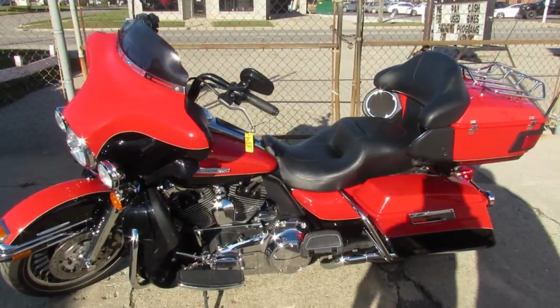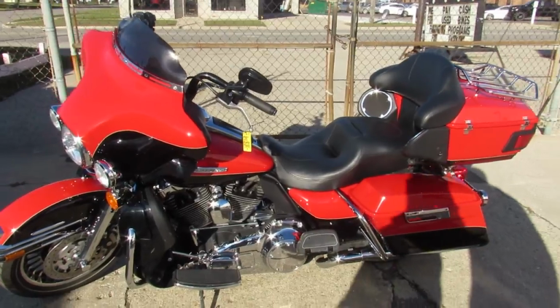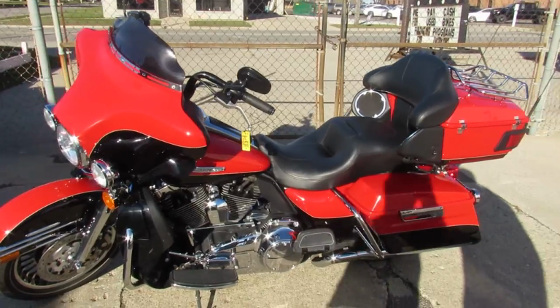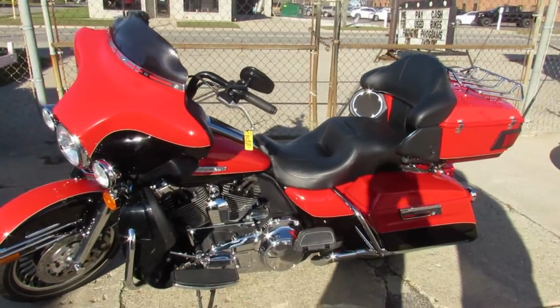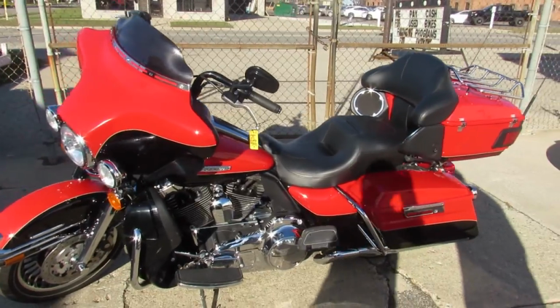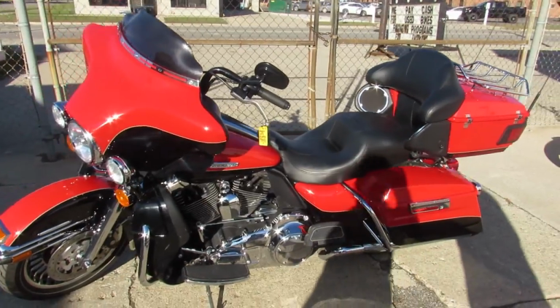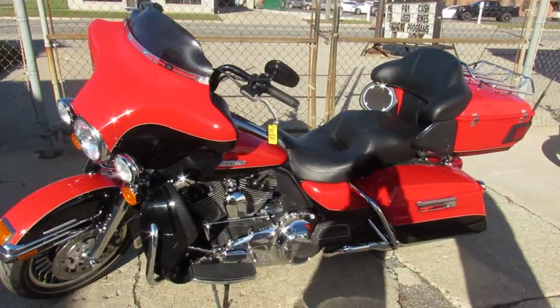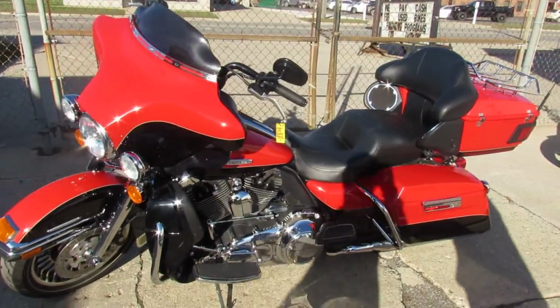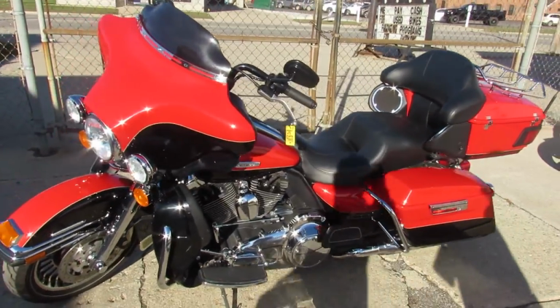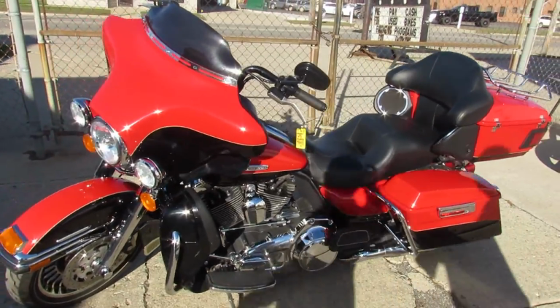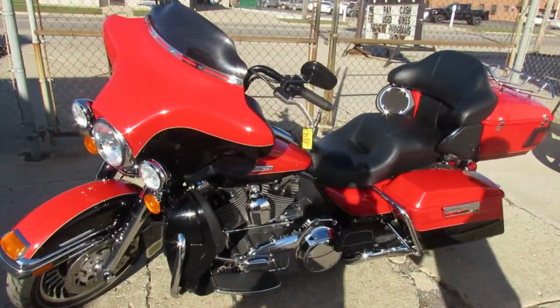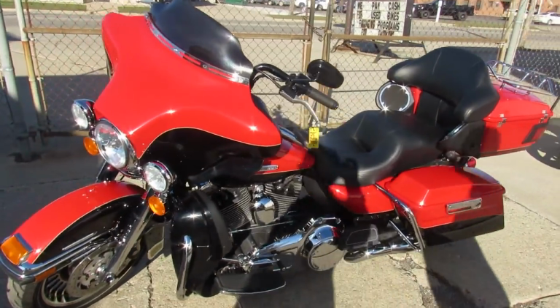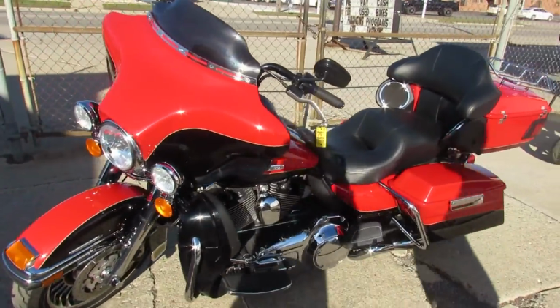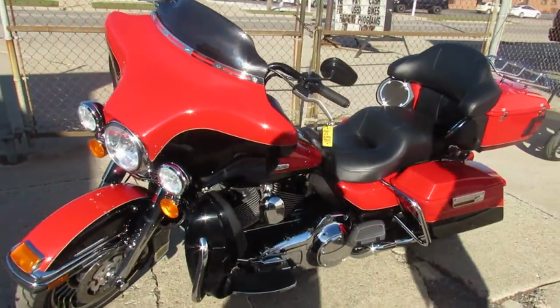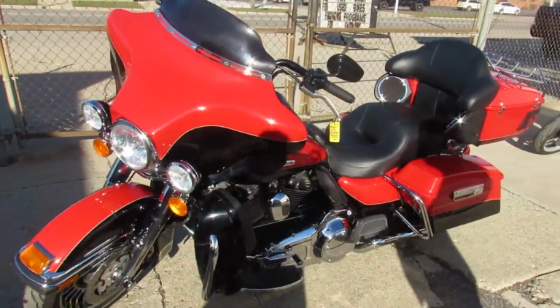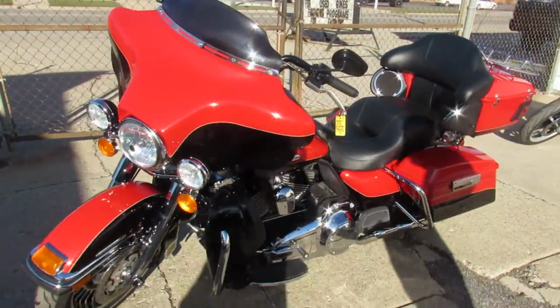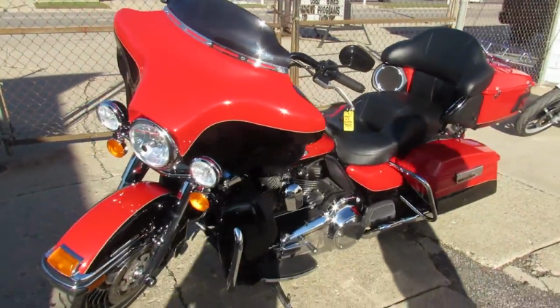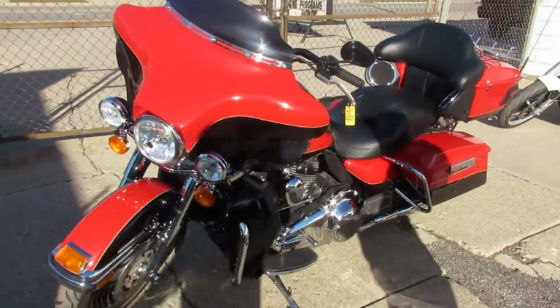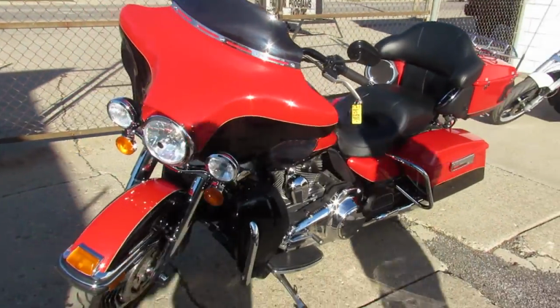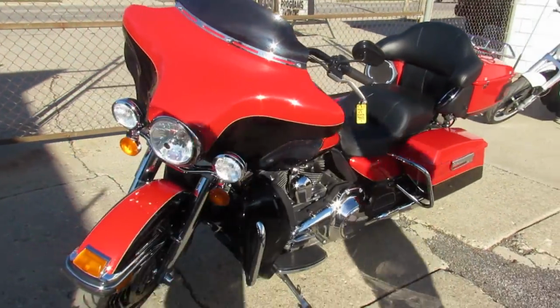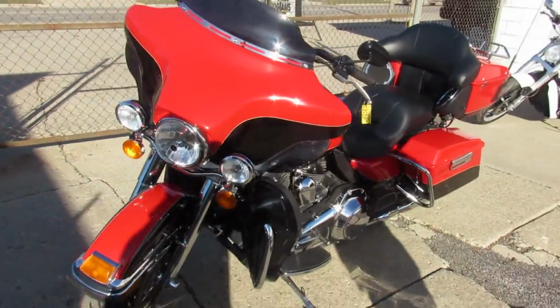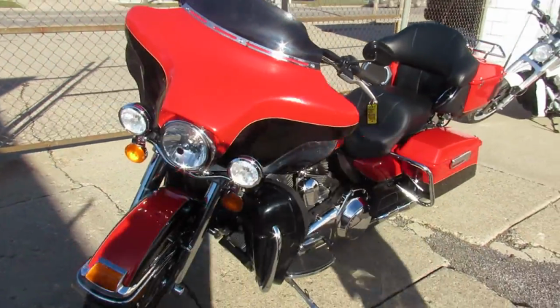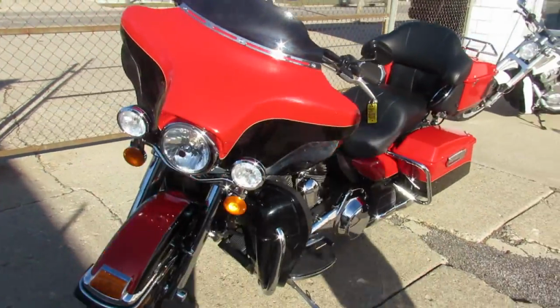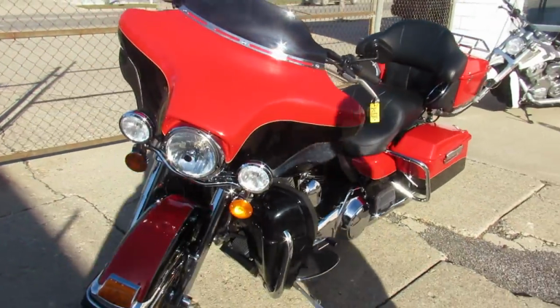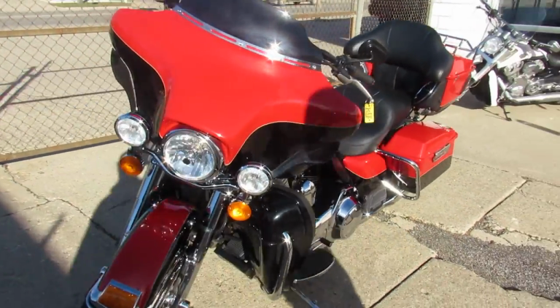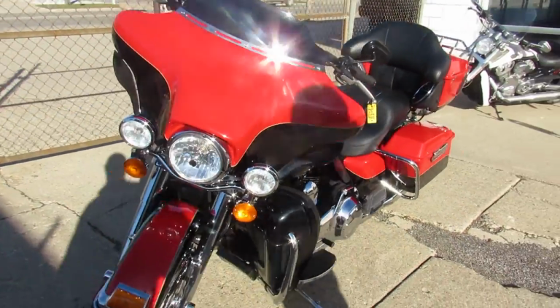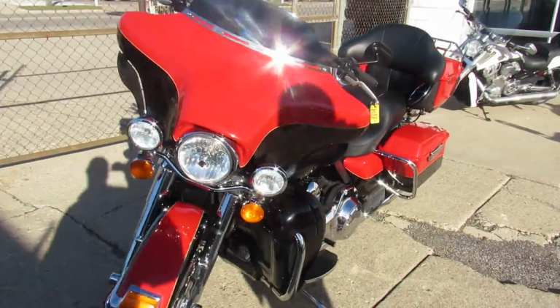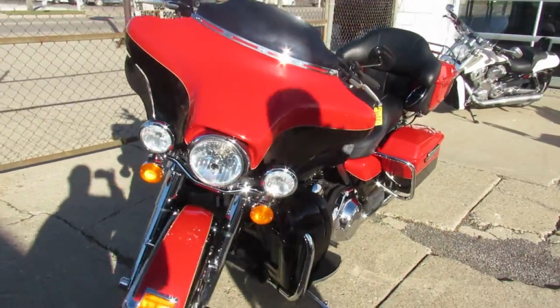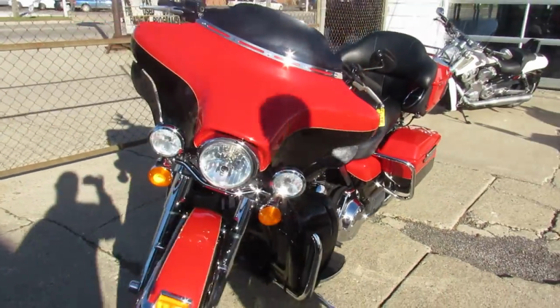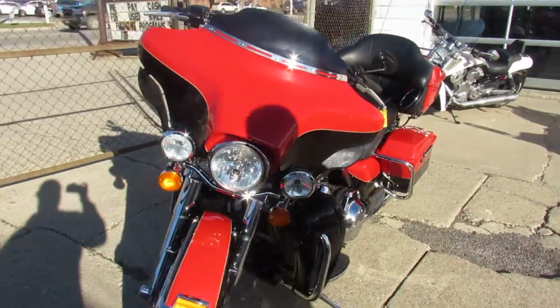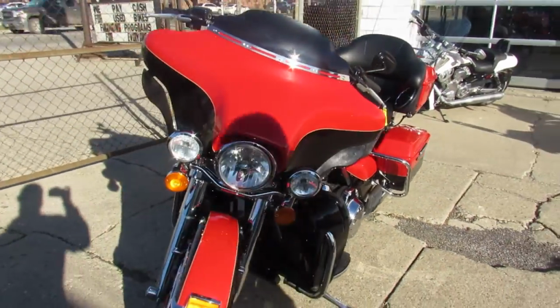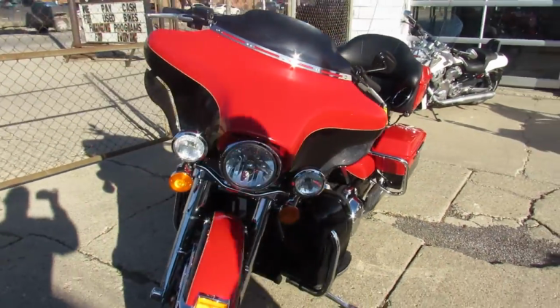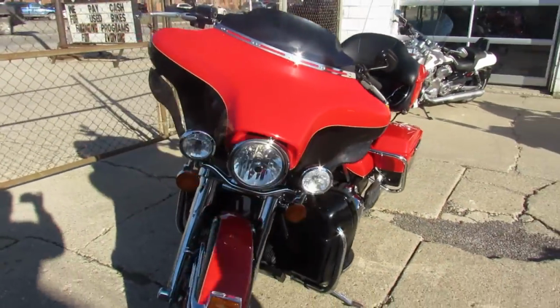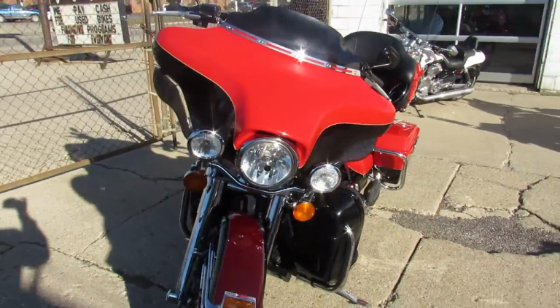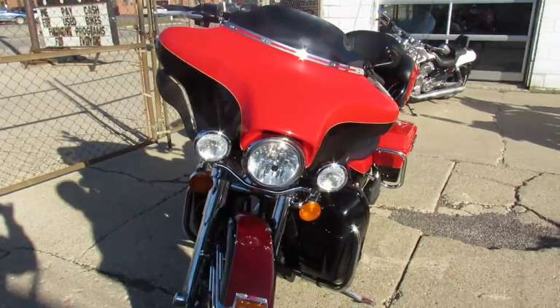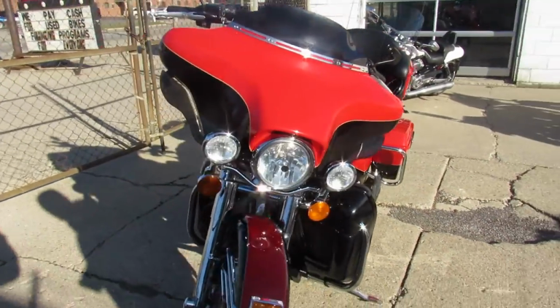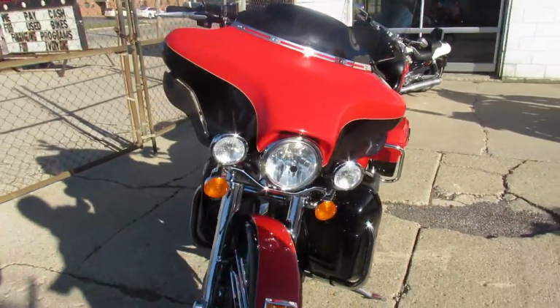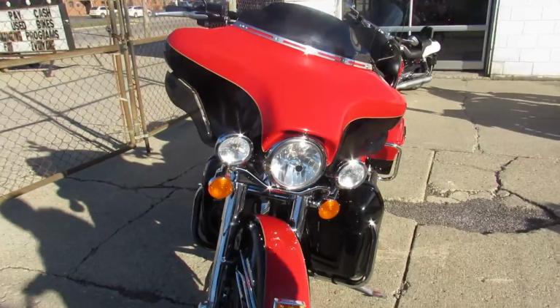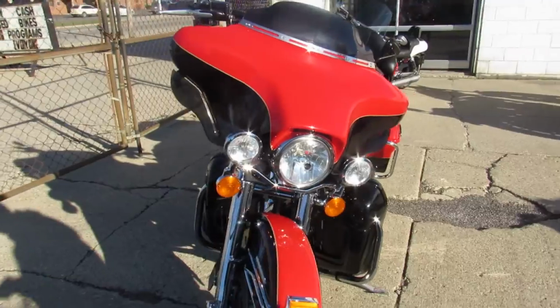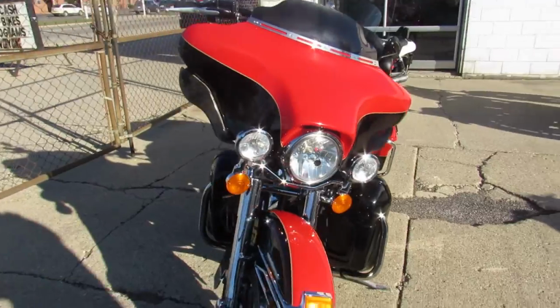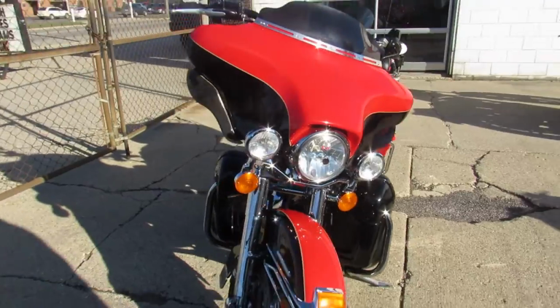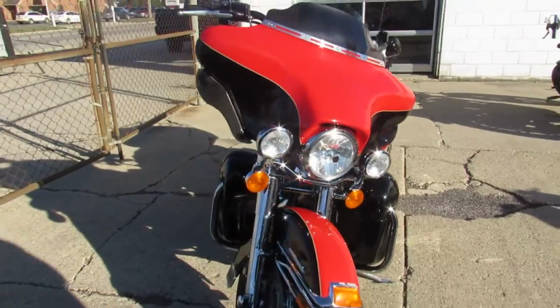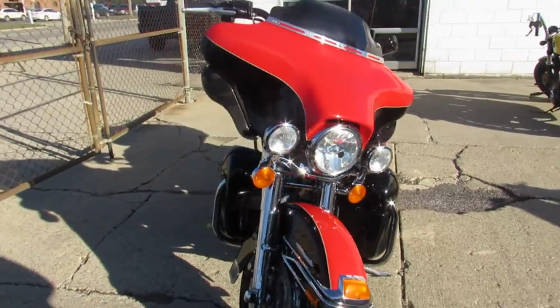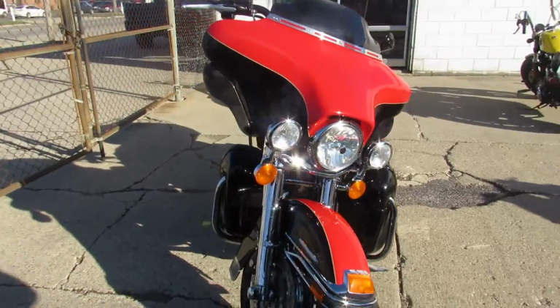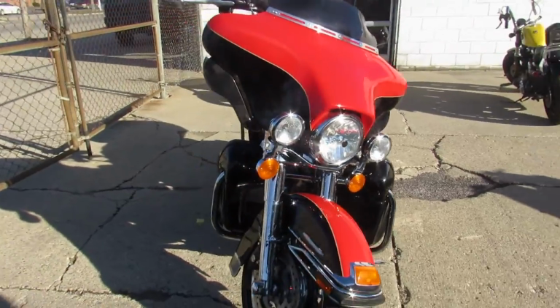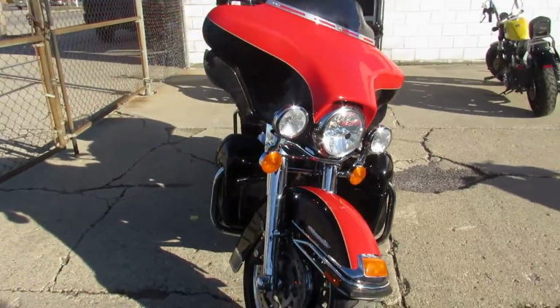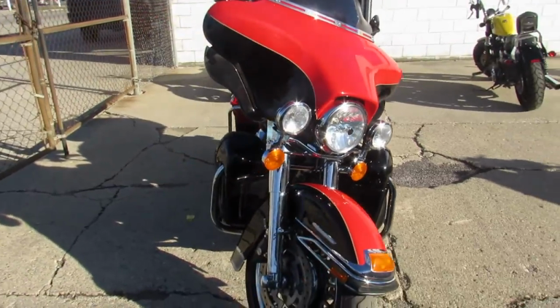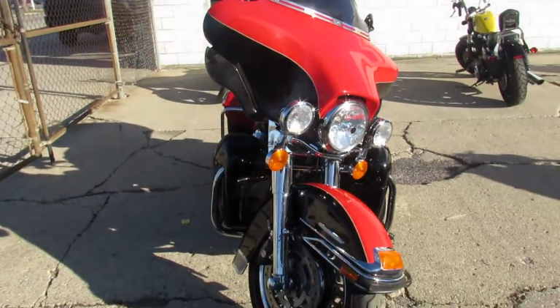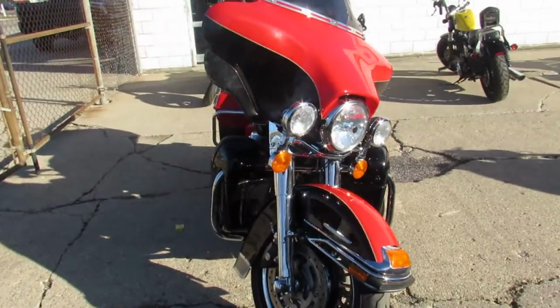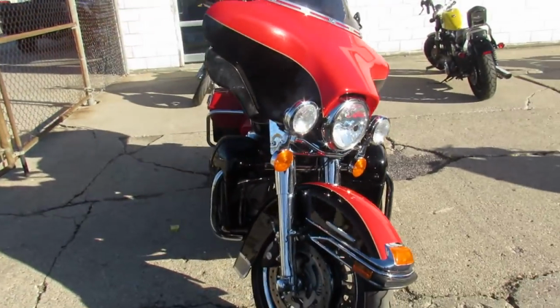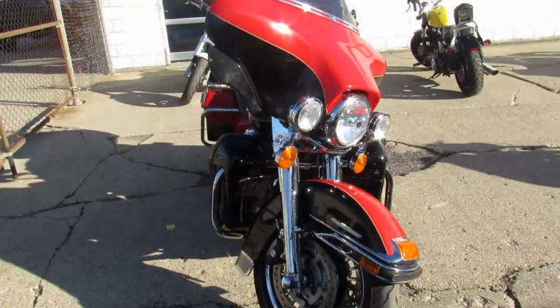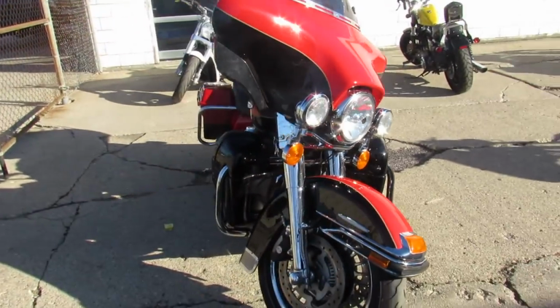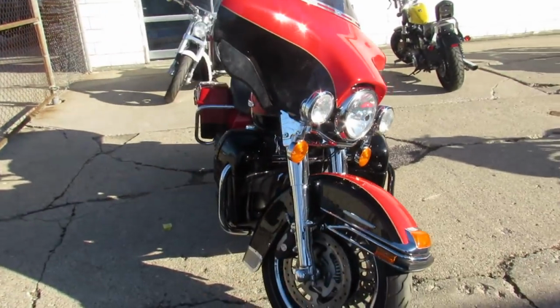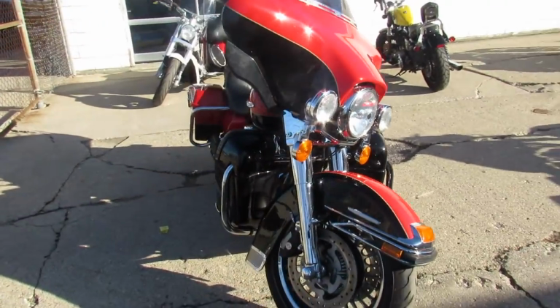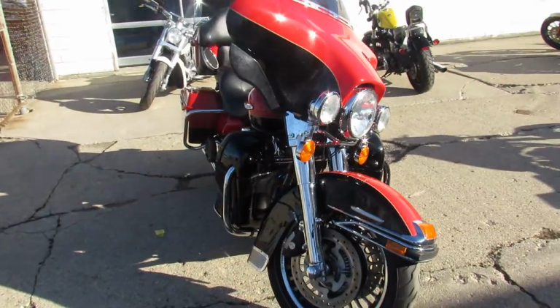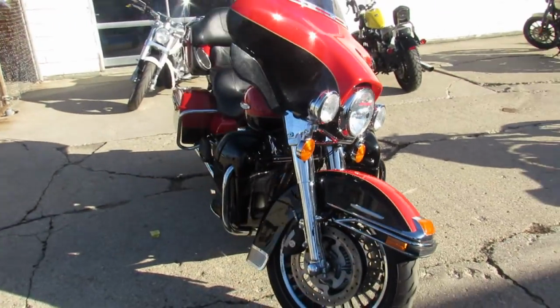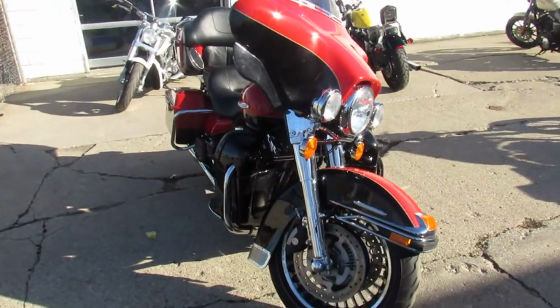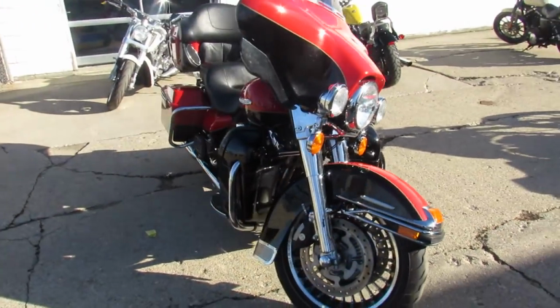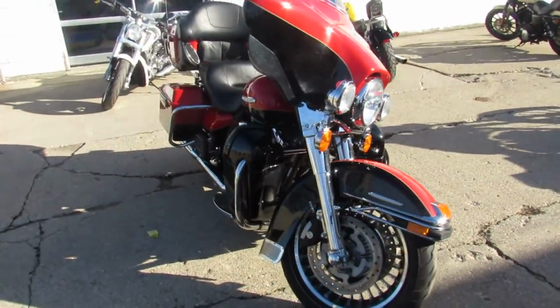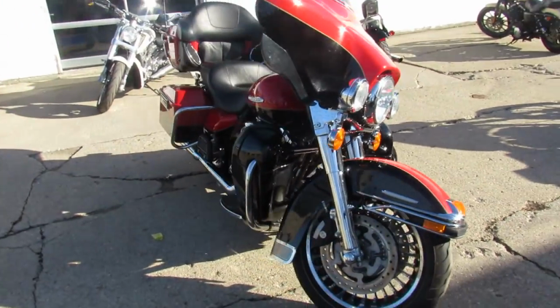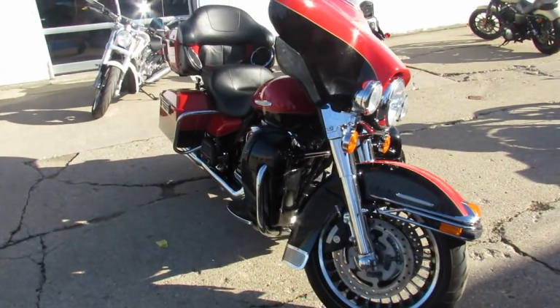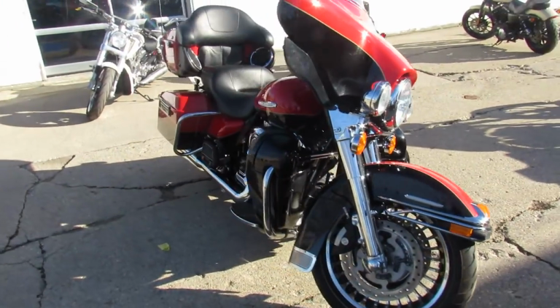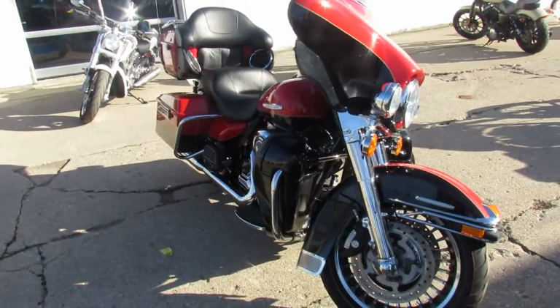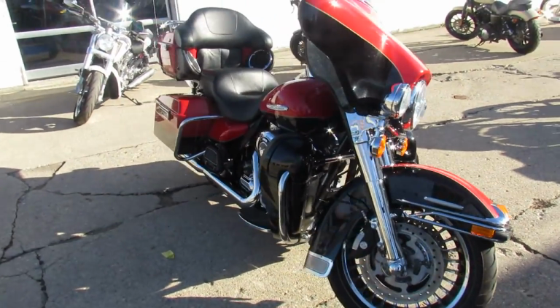Harley-Davidson headquarters here at Approval Power Sports, guys. We've got over 300 used Harleys, out-of-state financing, and nationwide shipping.